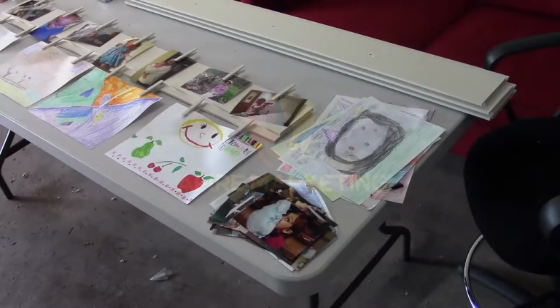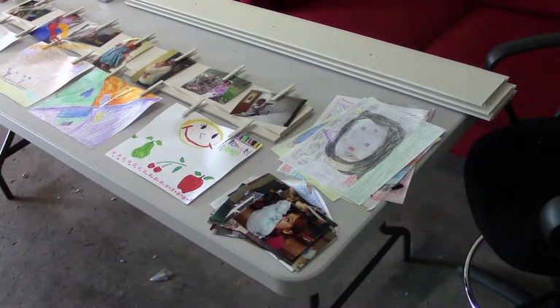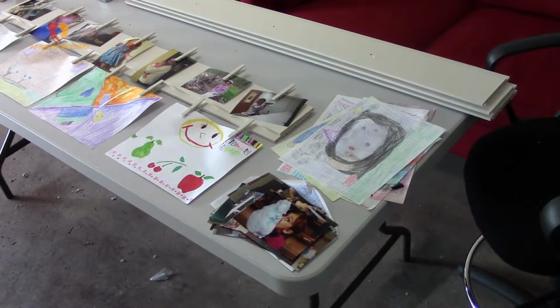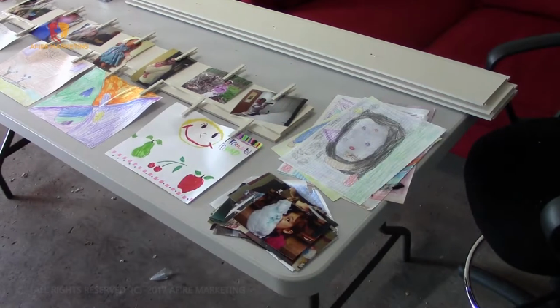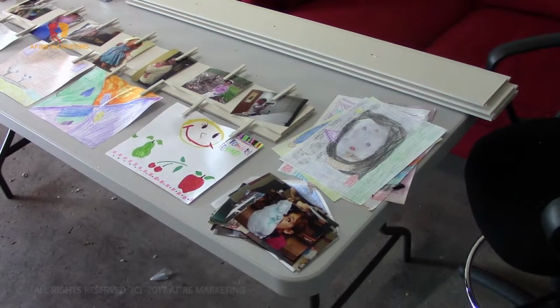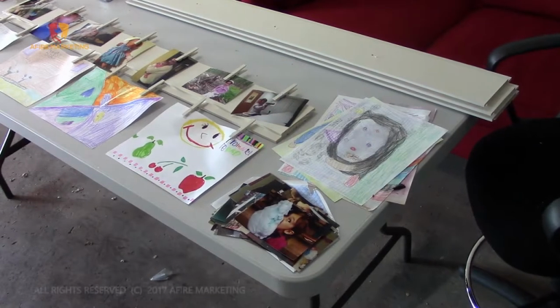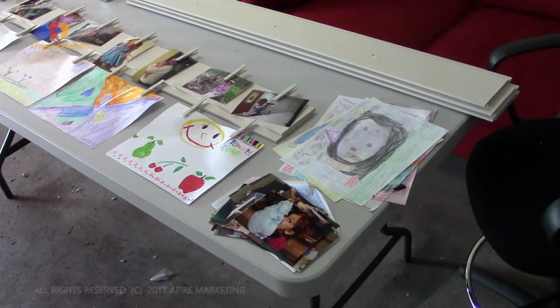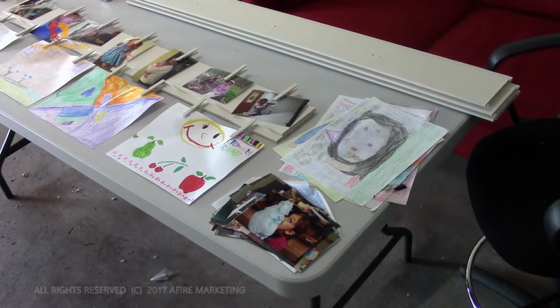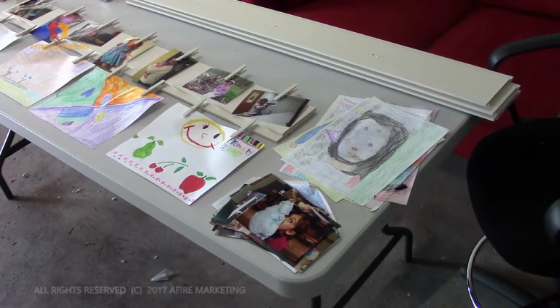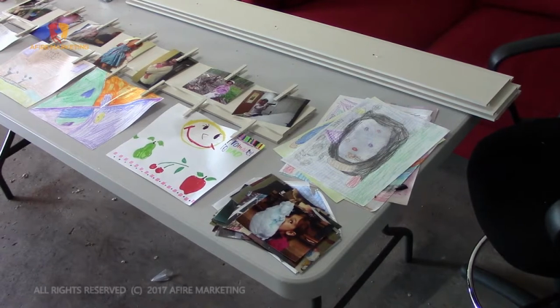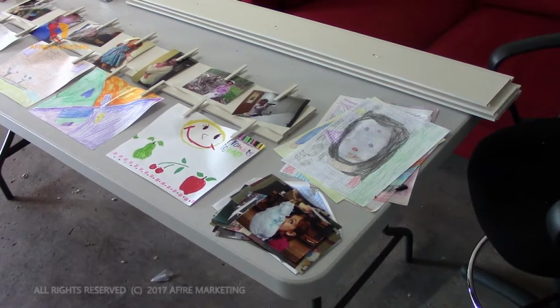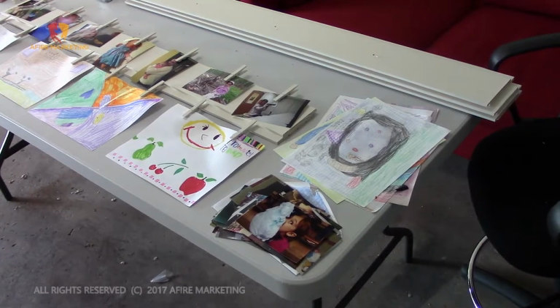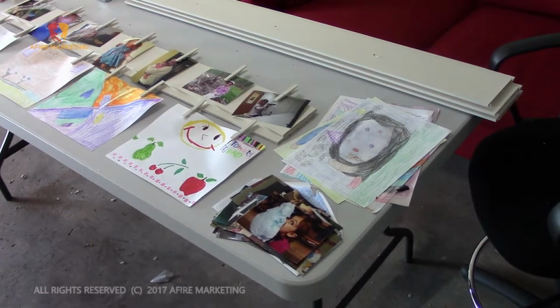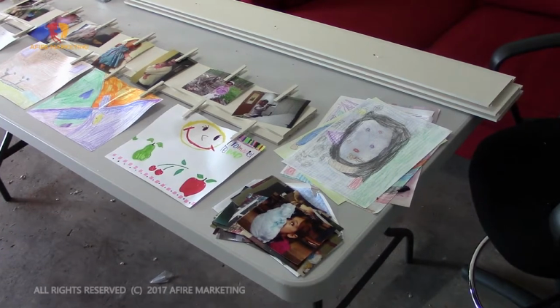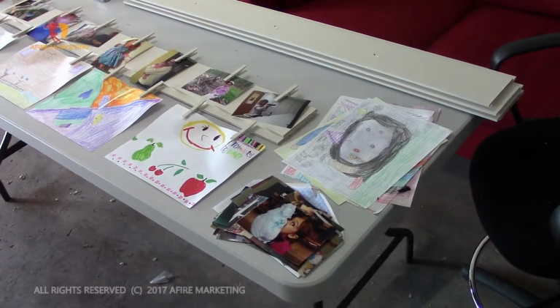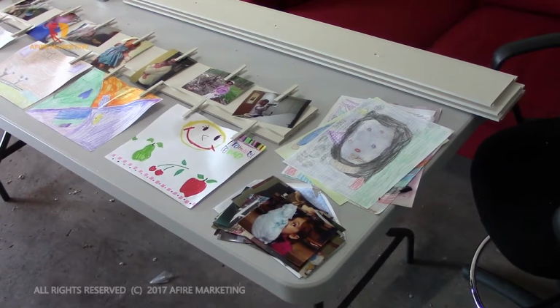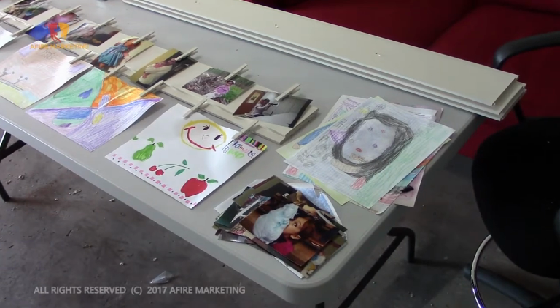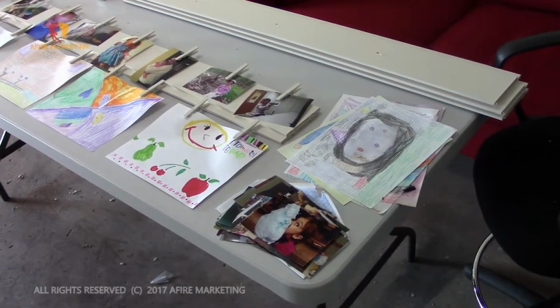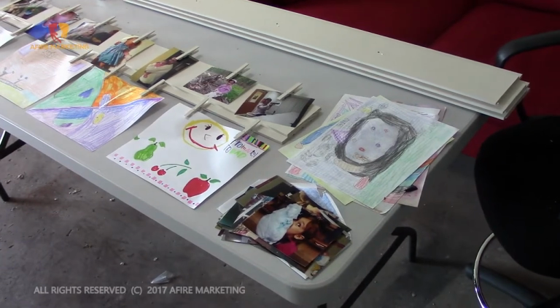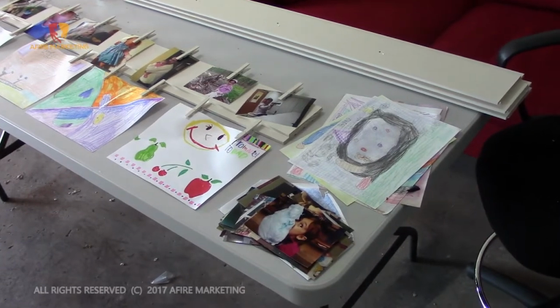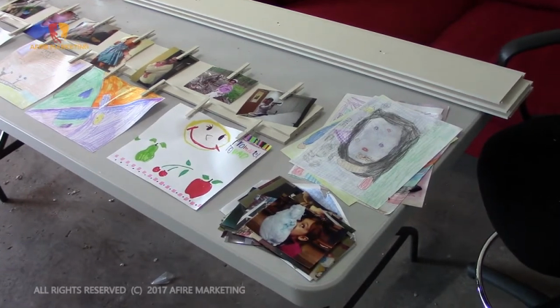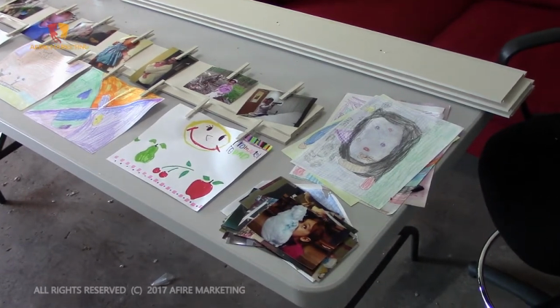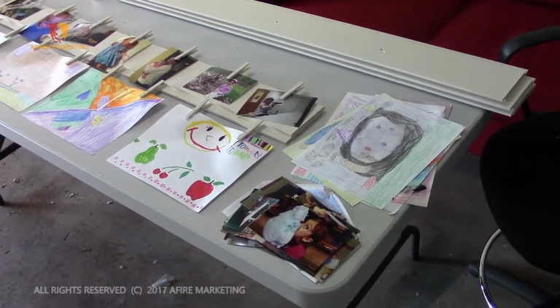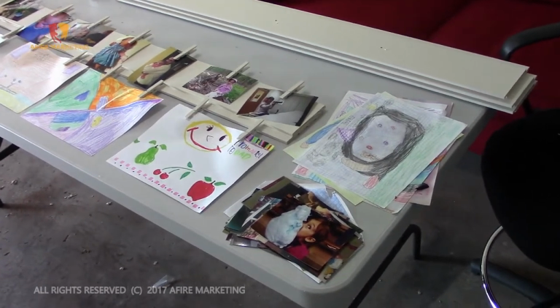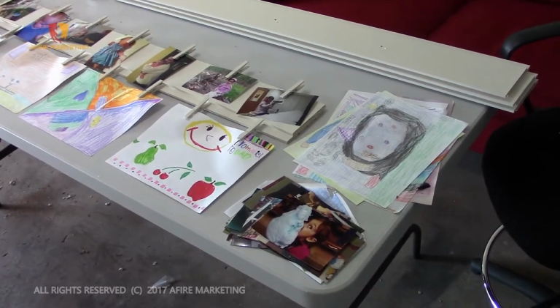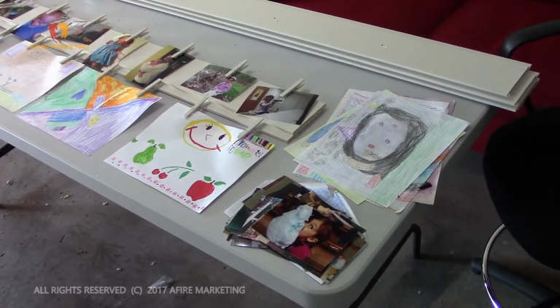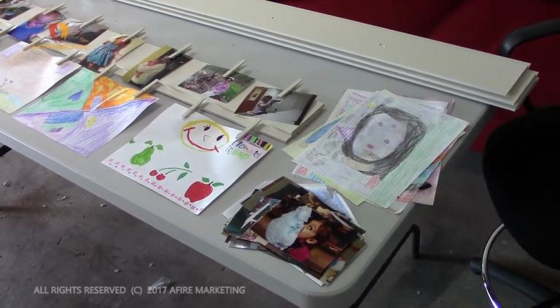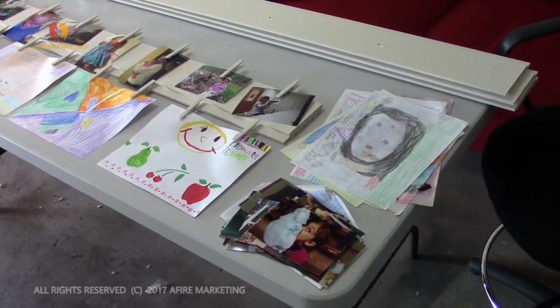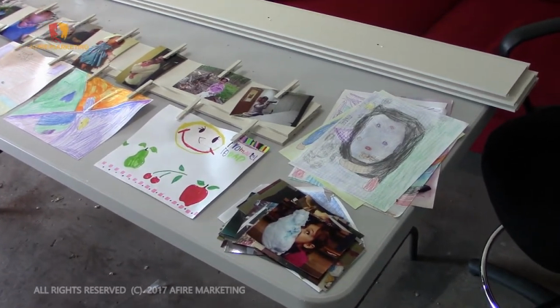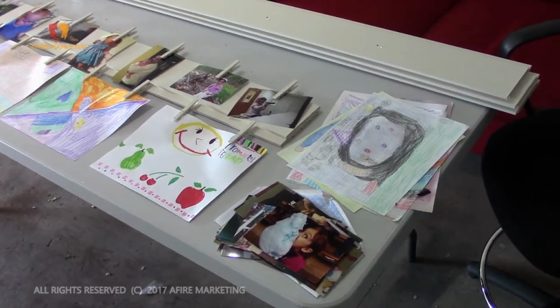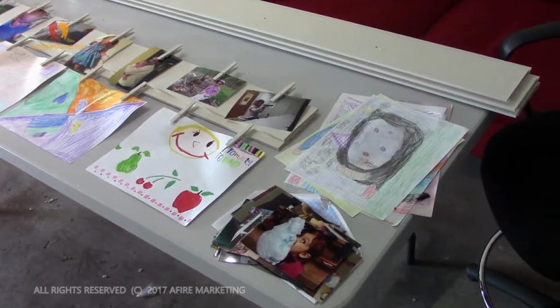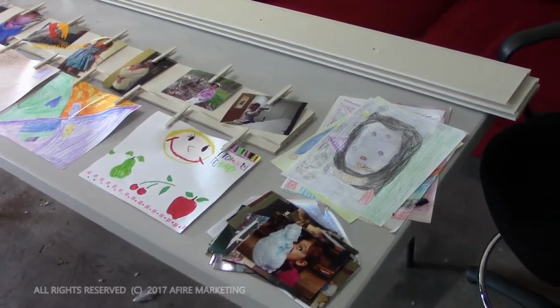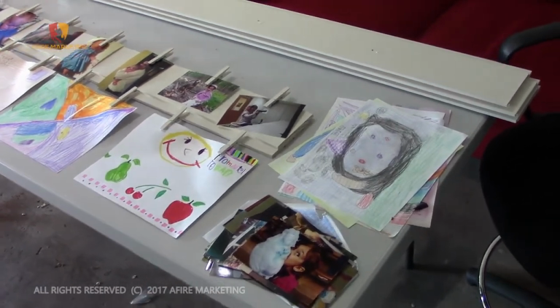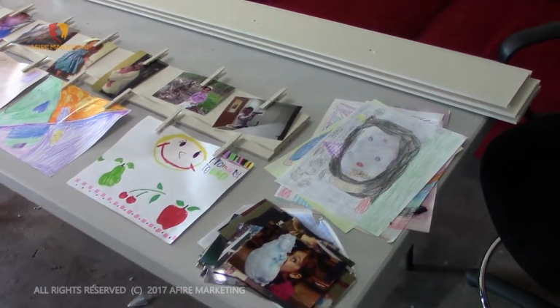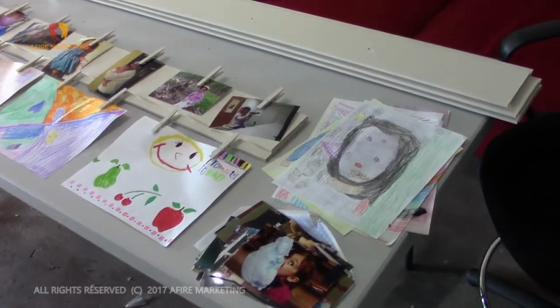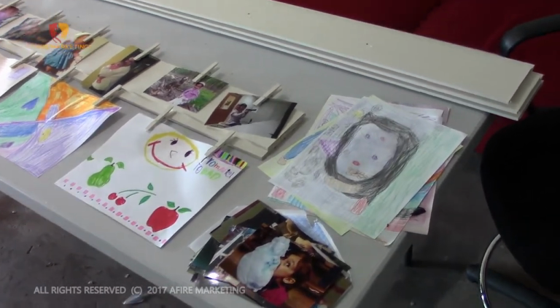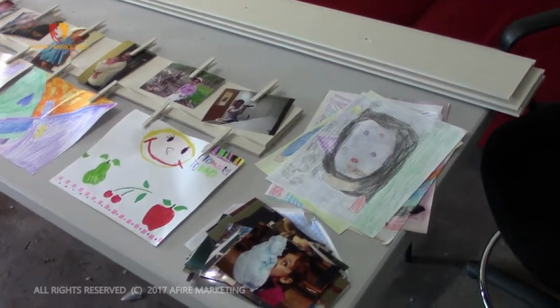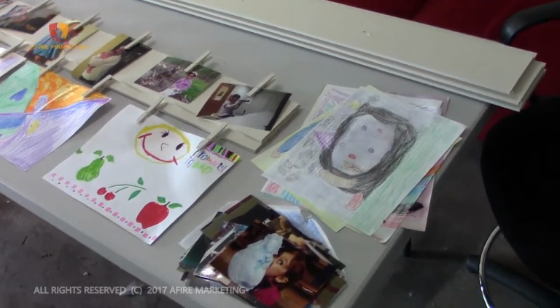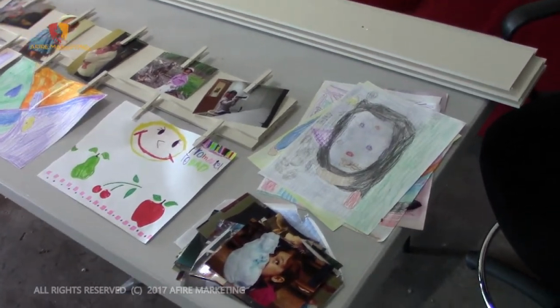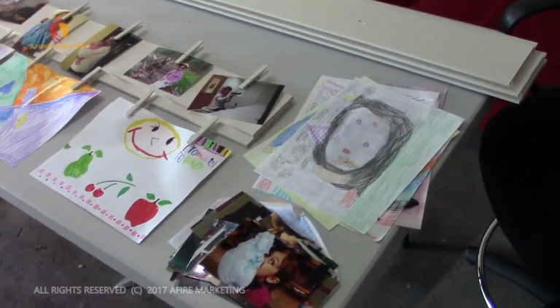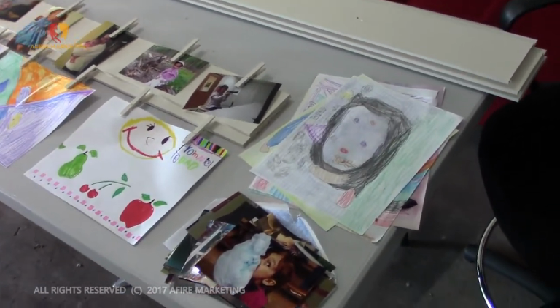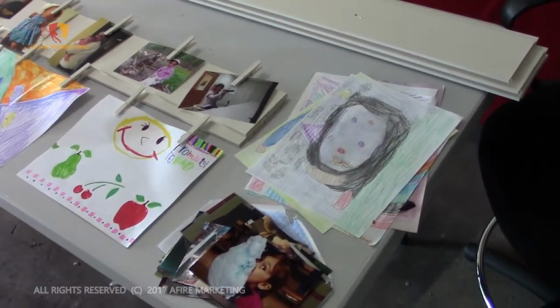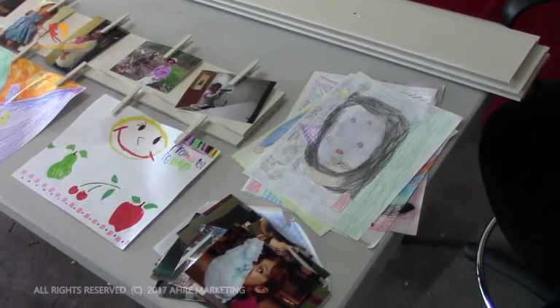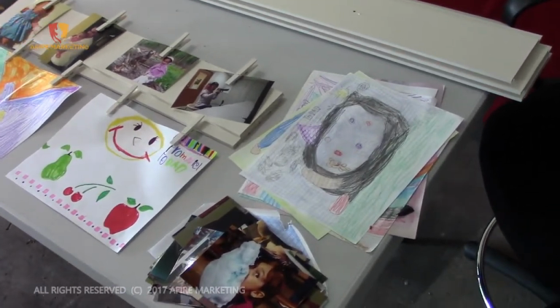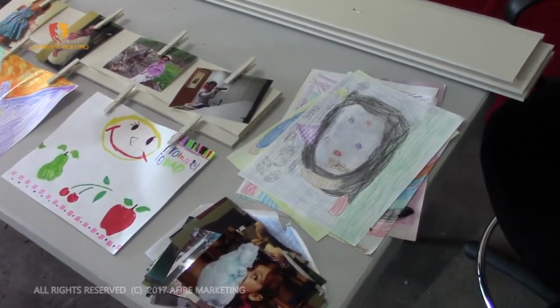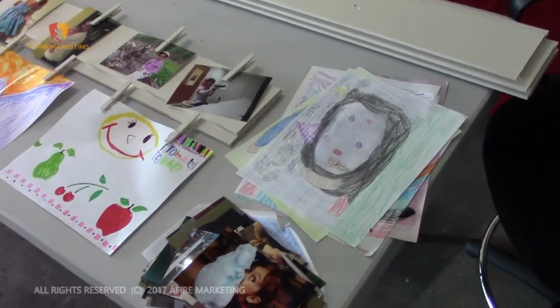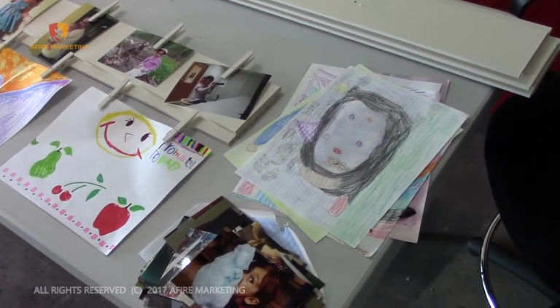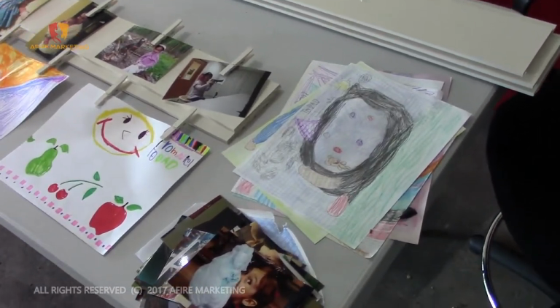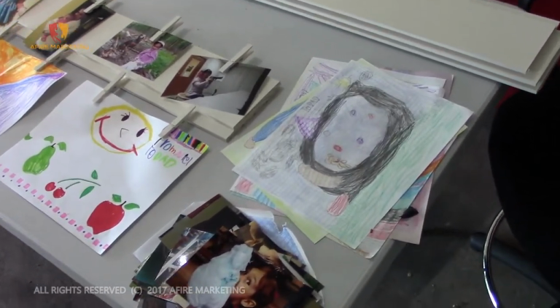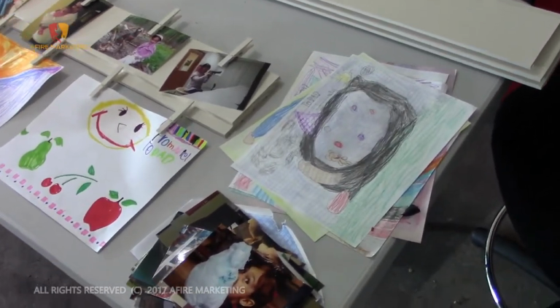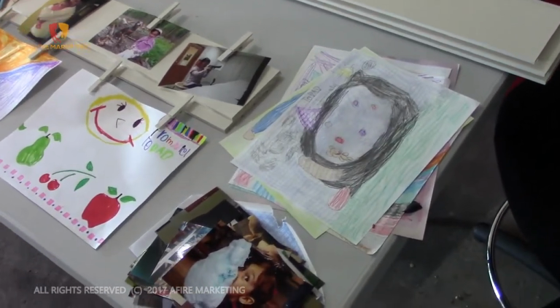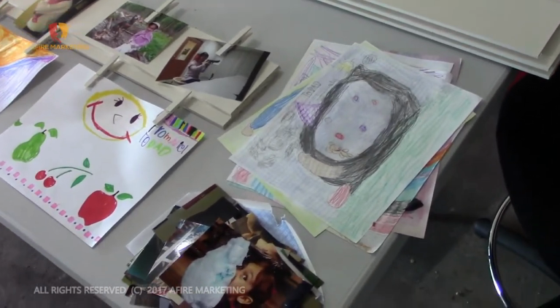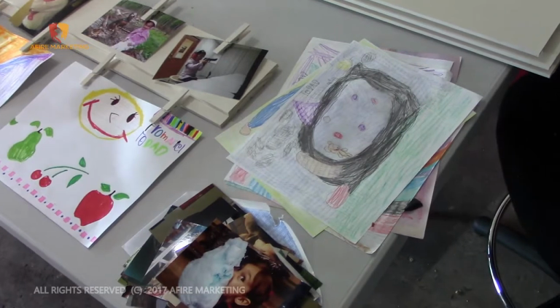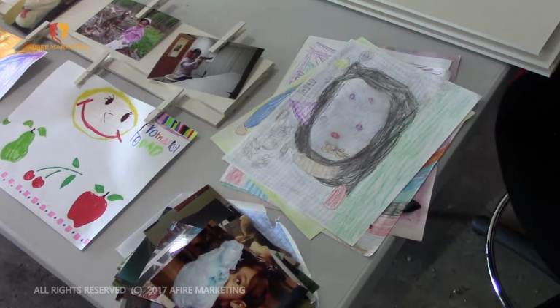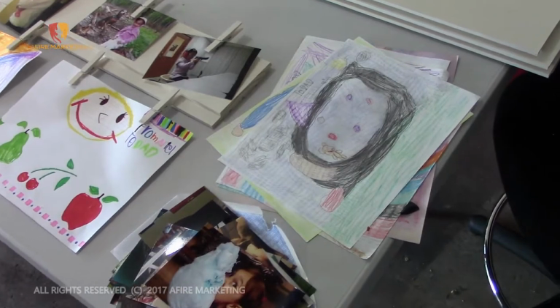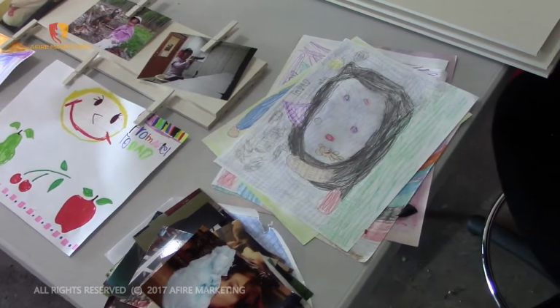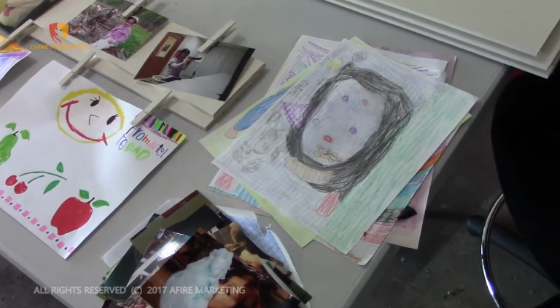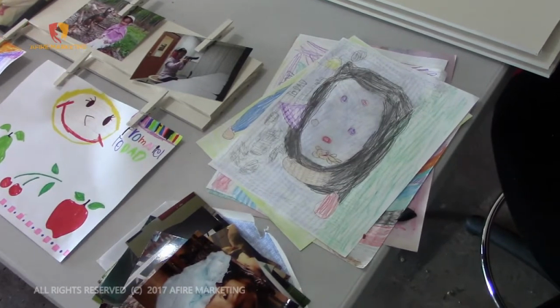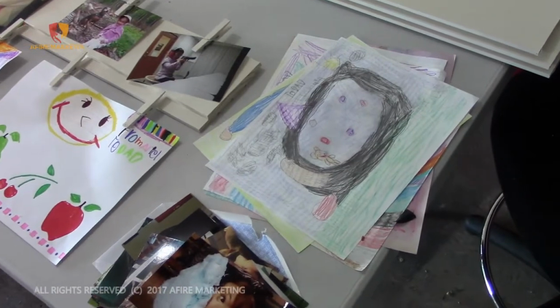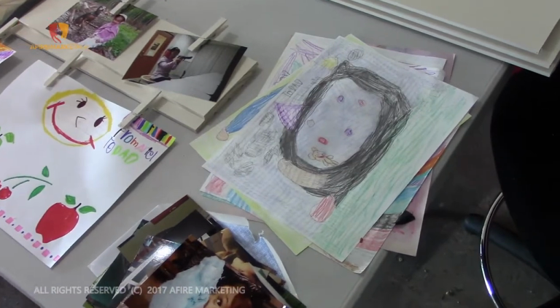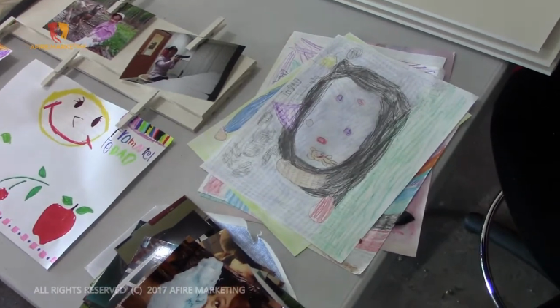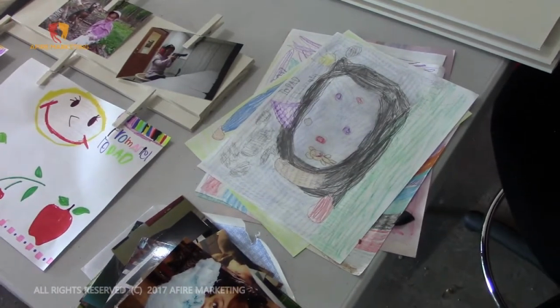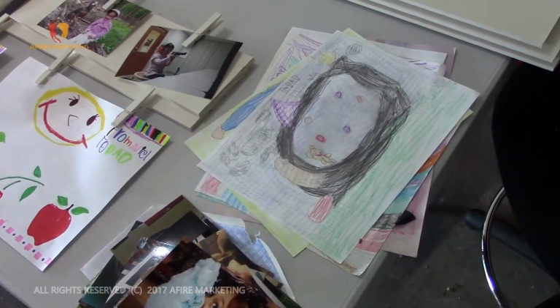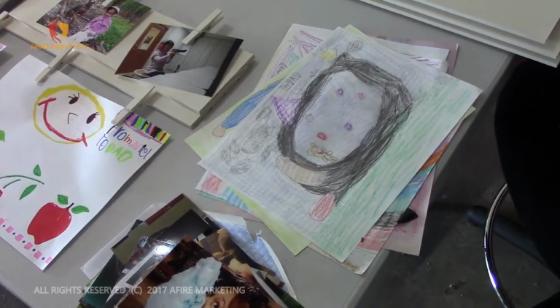Hey everybody, how's it going? Wanted to do a quick video on a do-it-yourself project hanger for artwork and 5x7 pictures of your children.